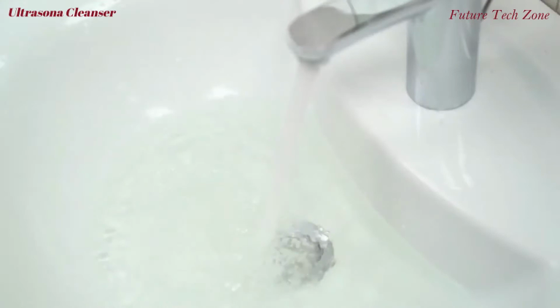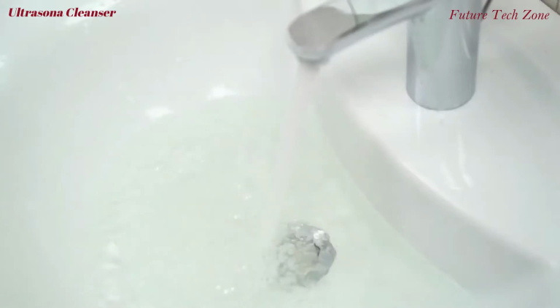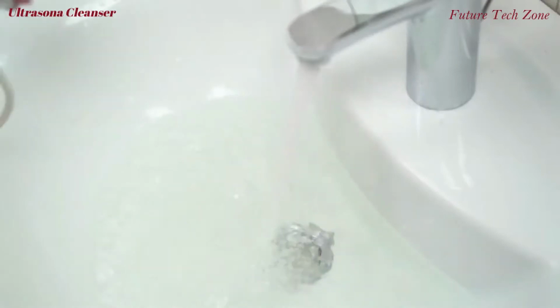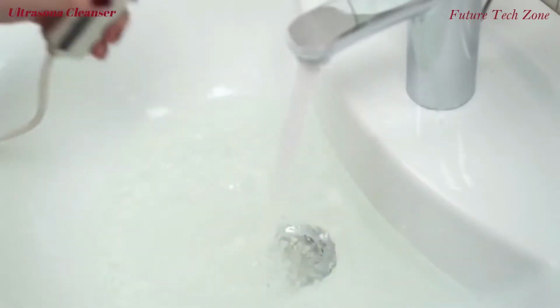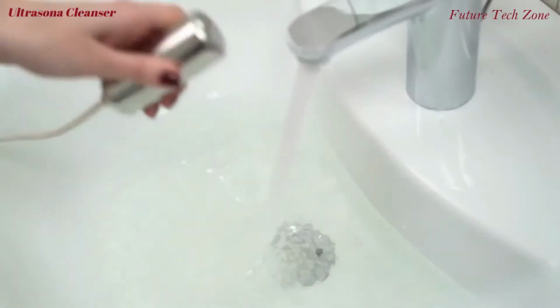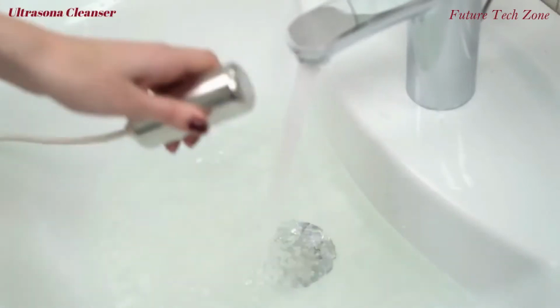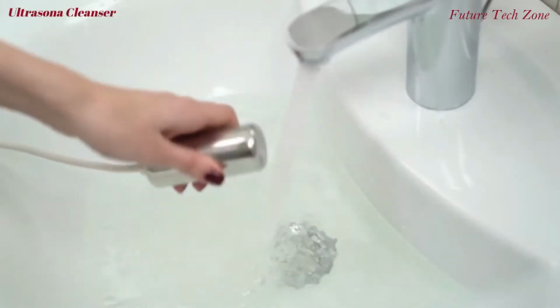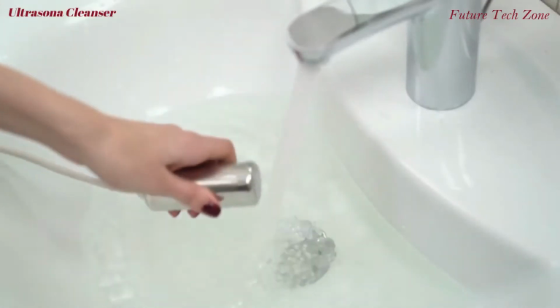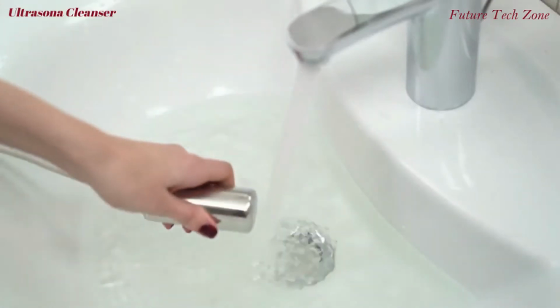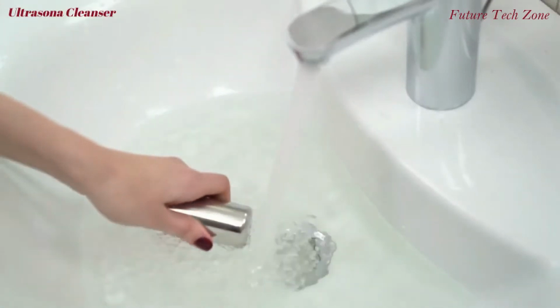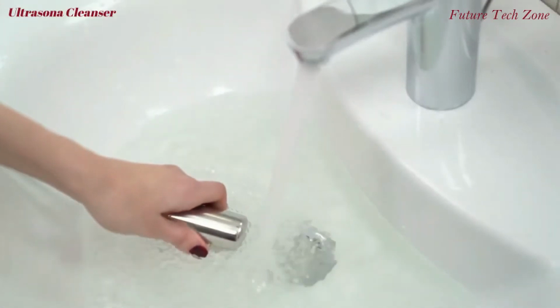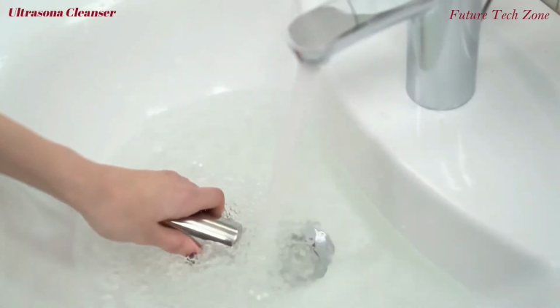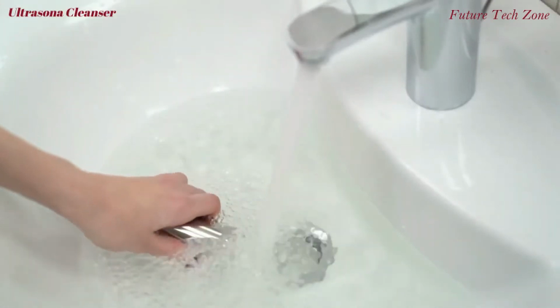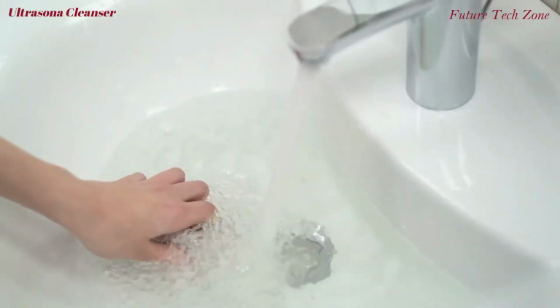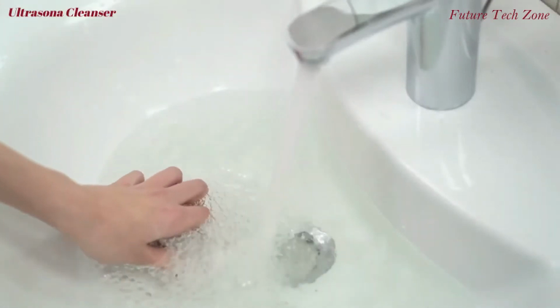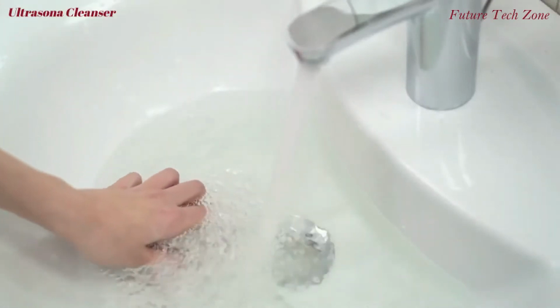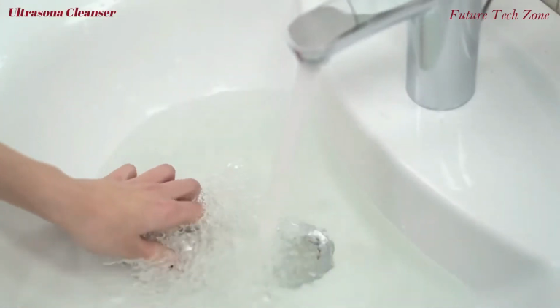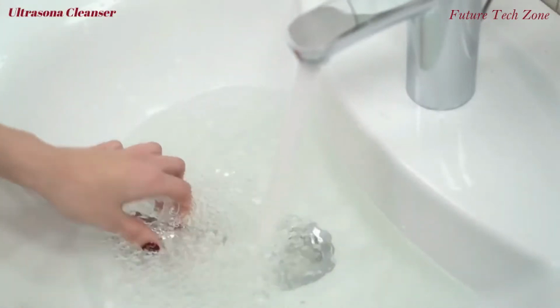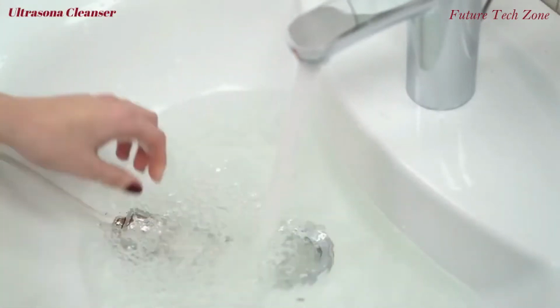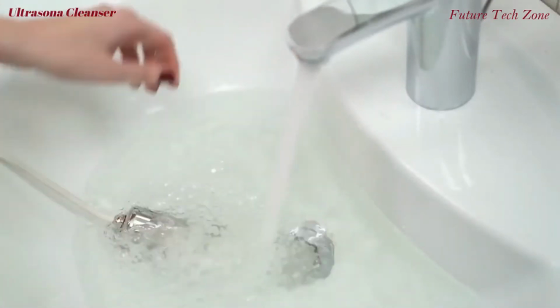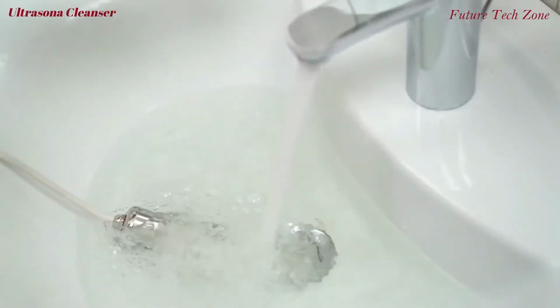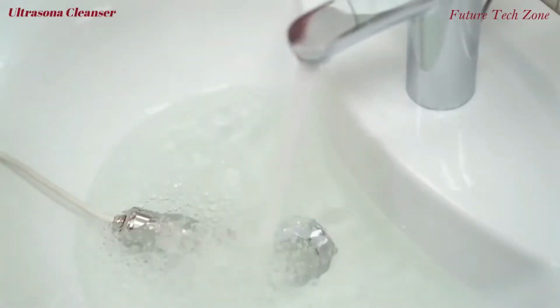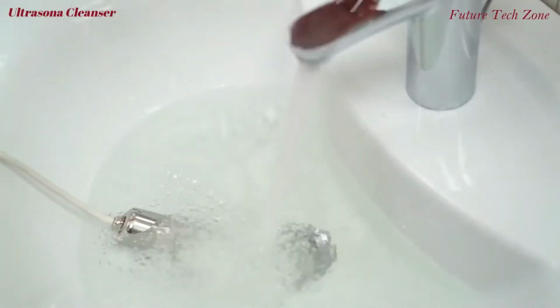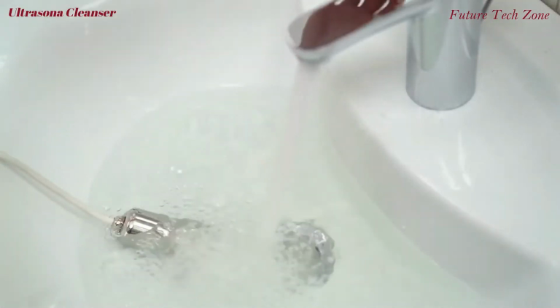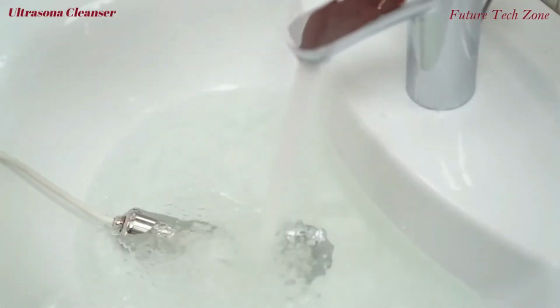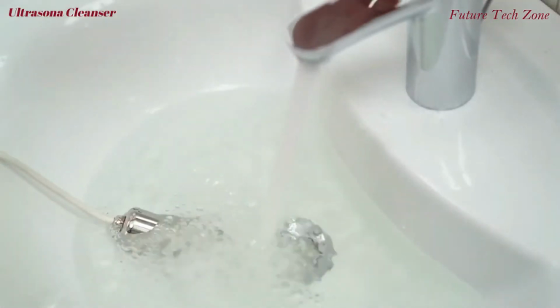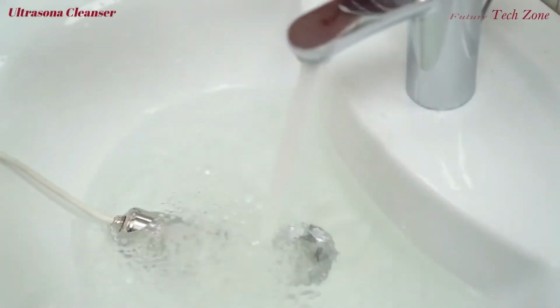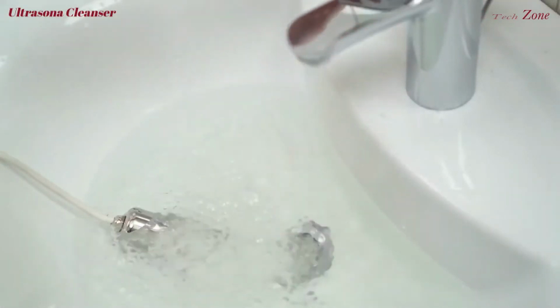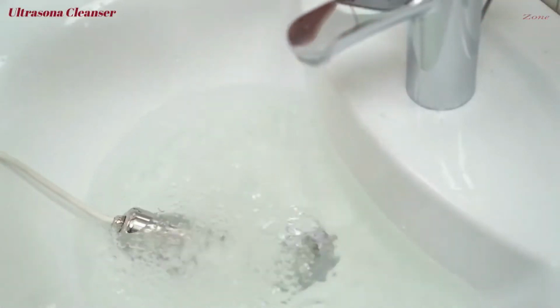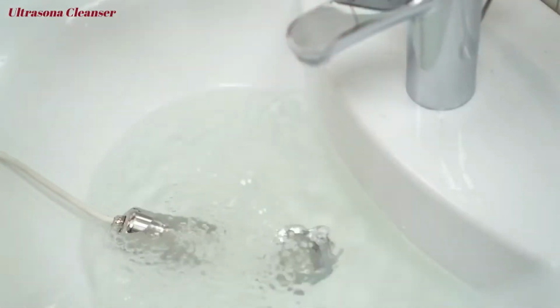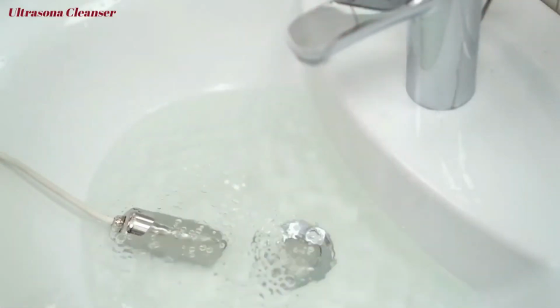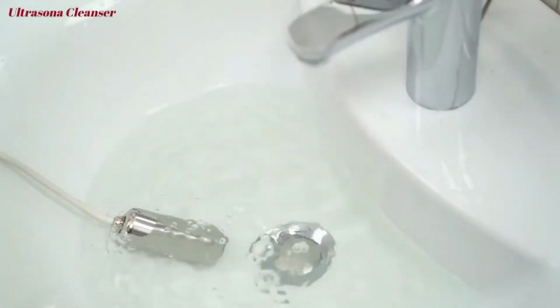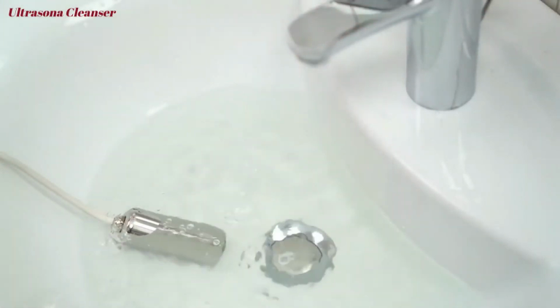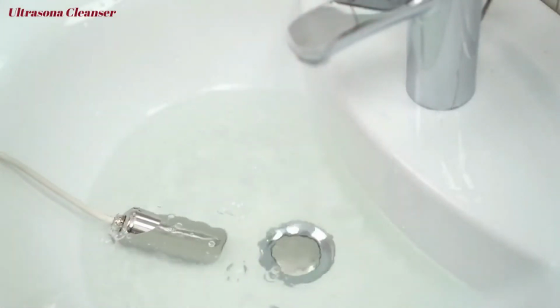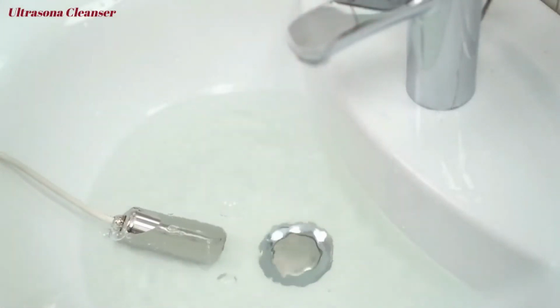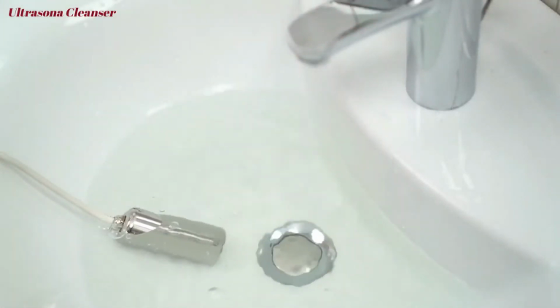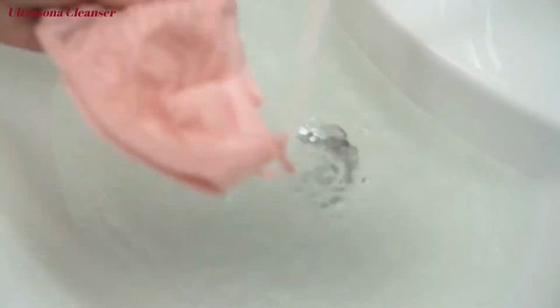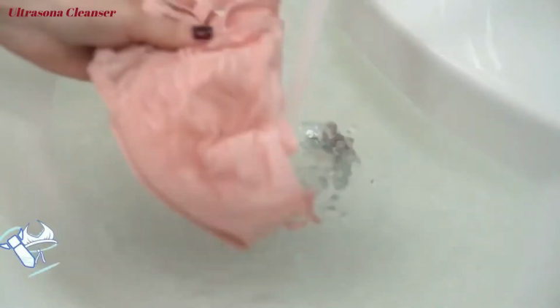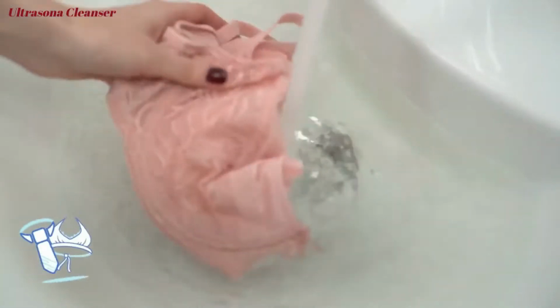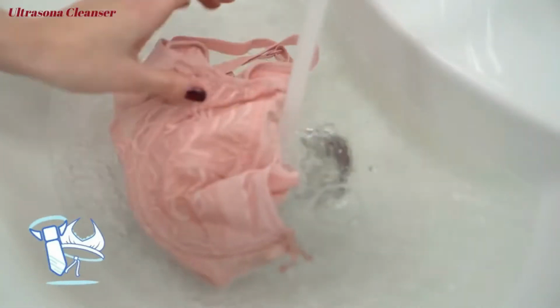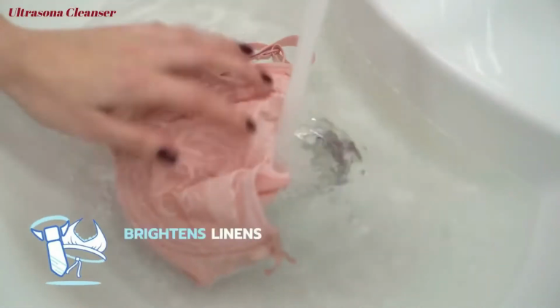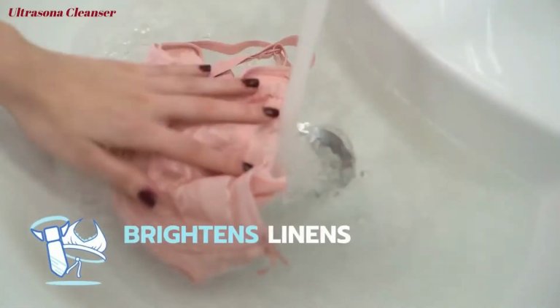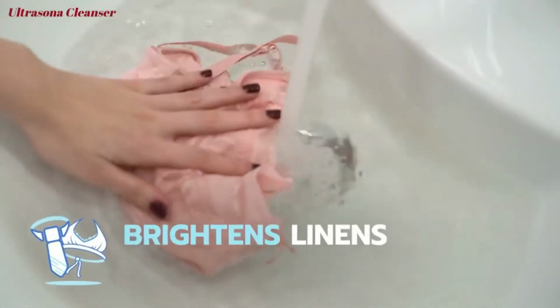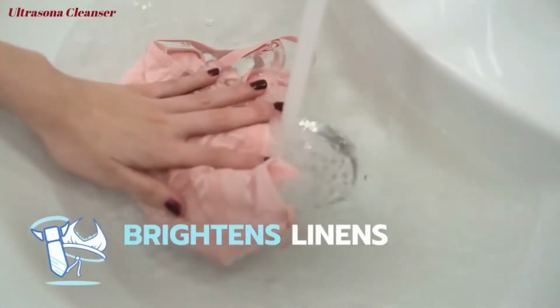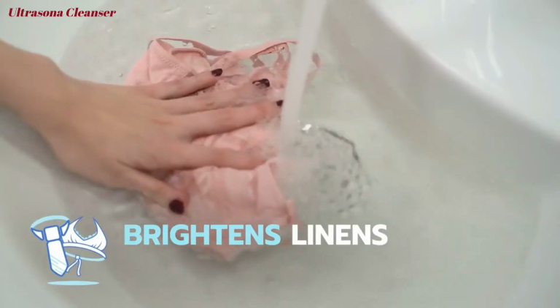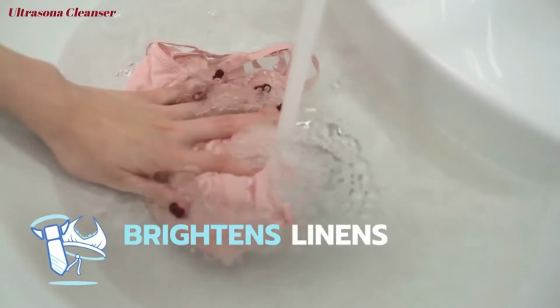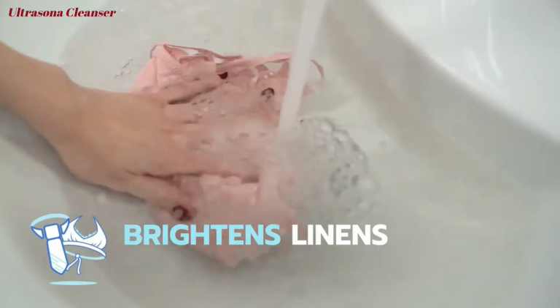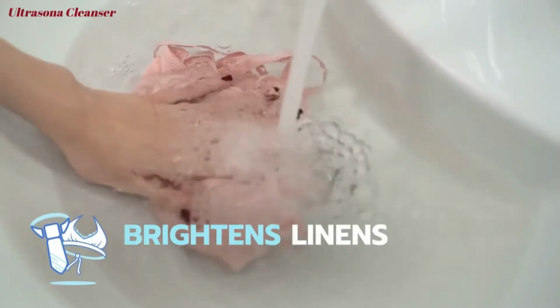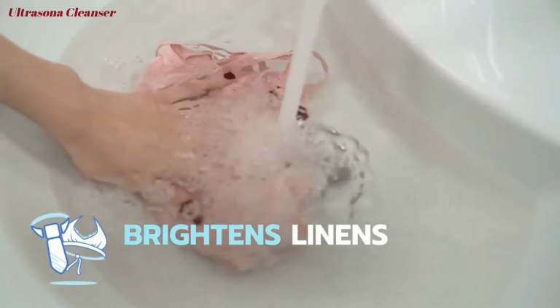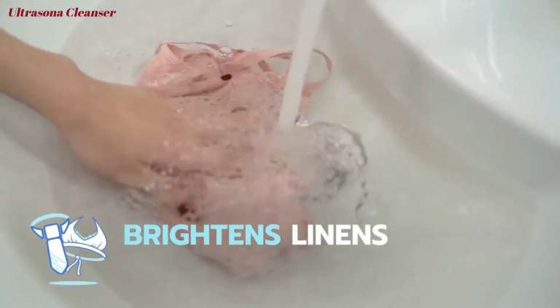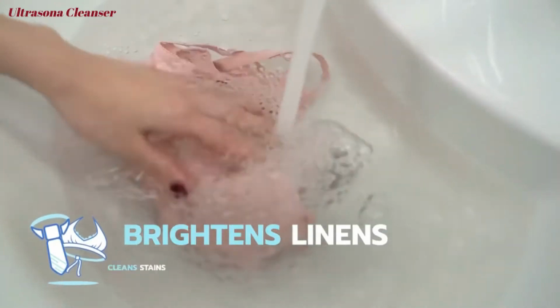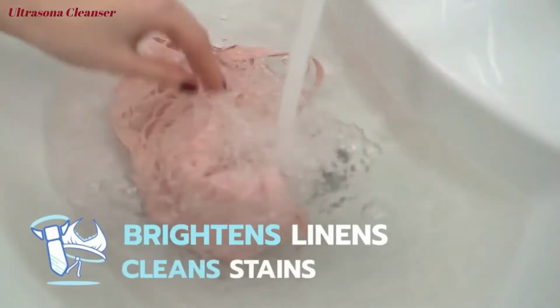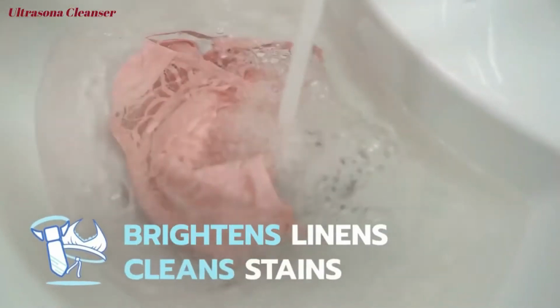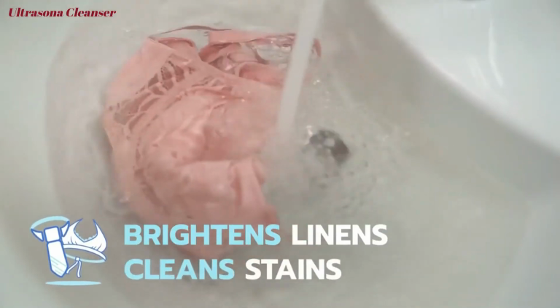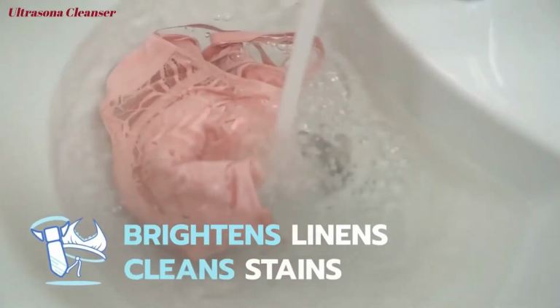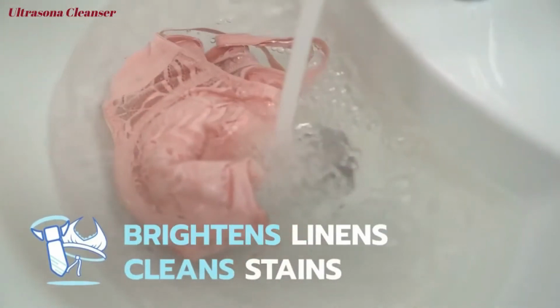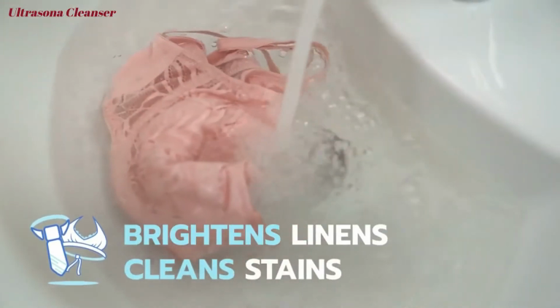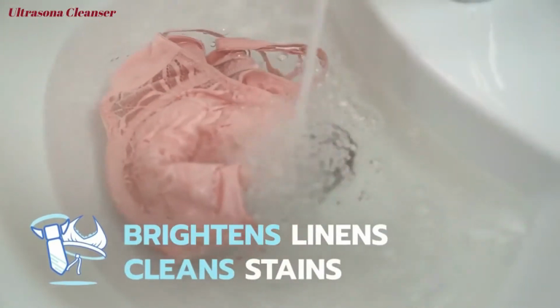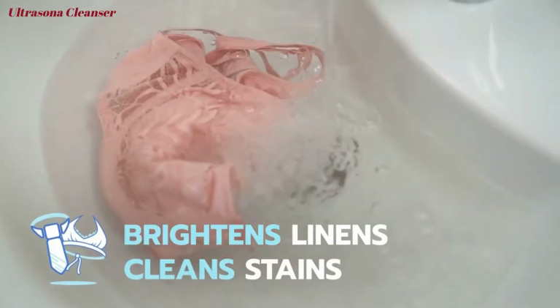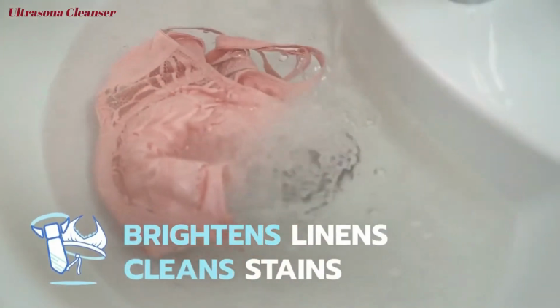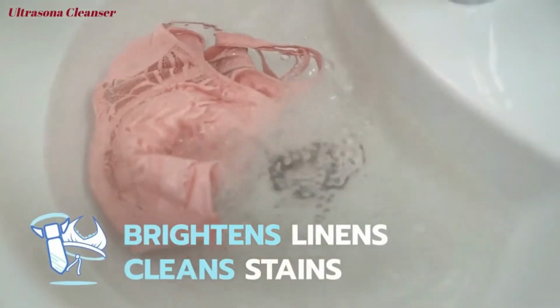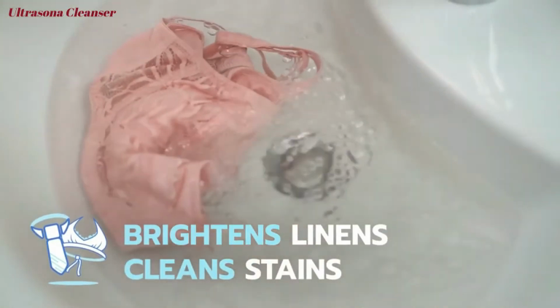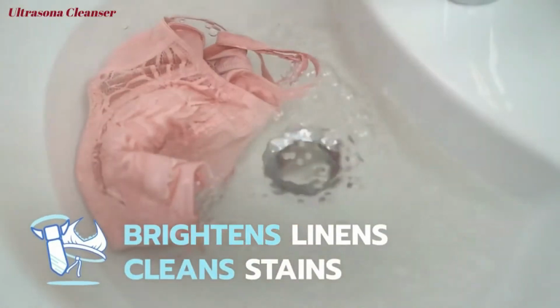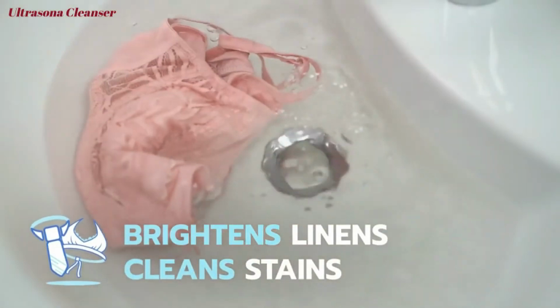All you have to do is put Ultrasona in water and plug it in. It's that easy. Ultrasona brightens linens and cleans stains in minutes.